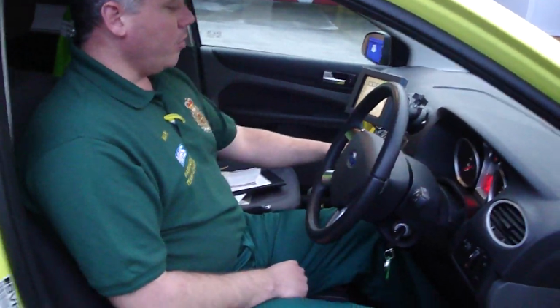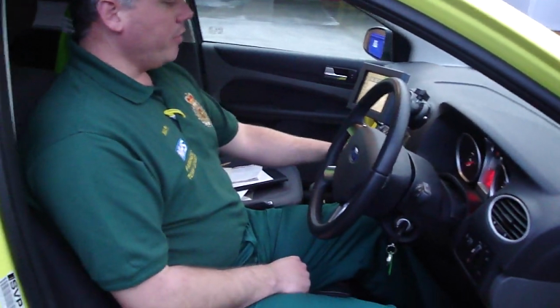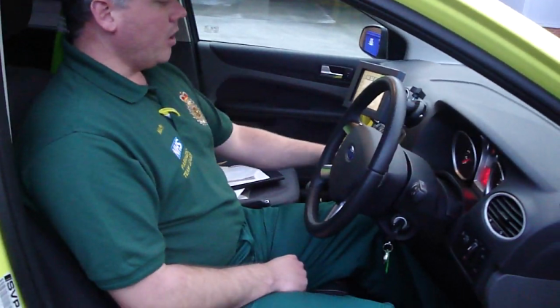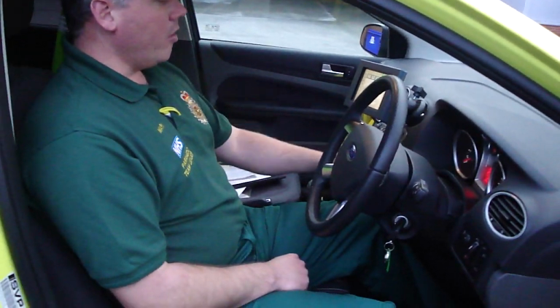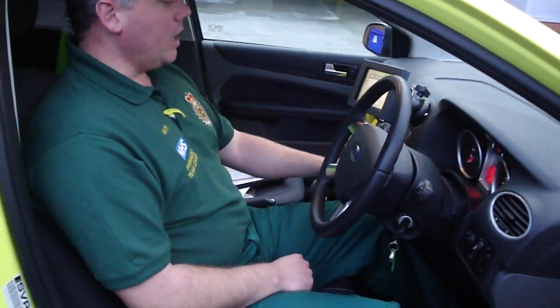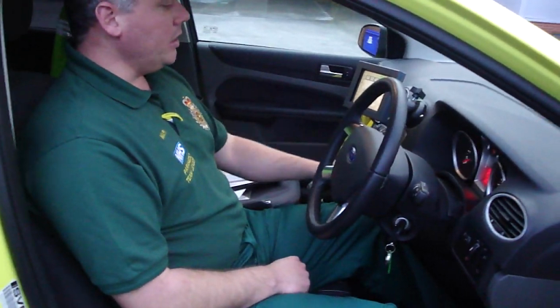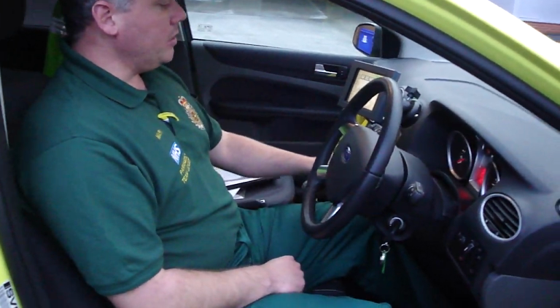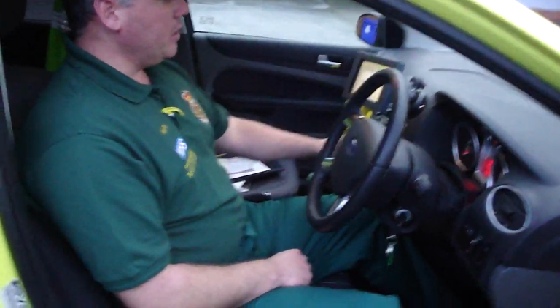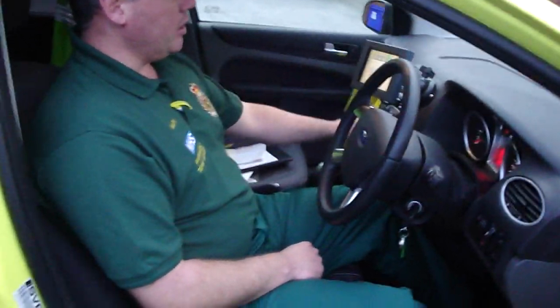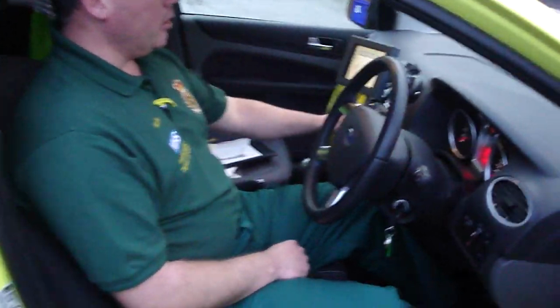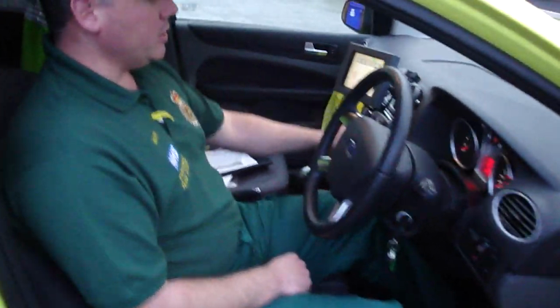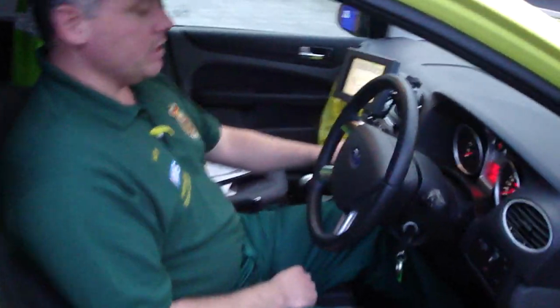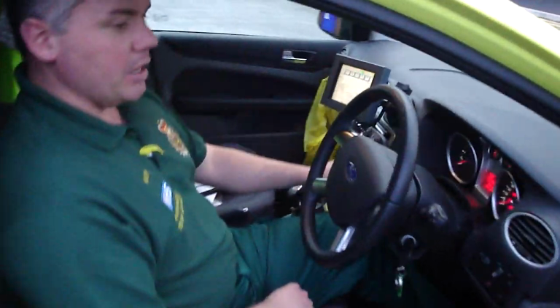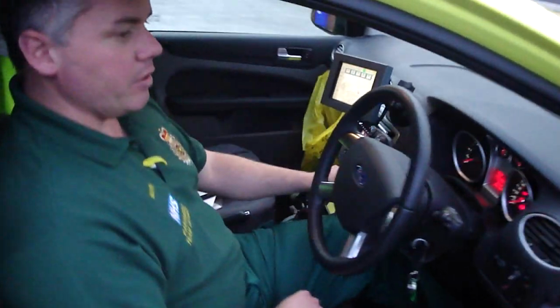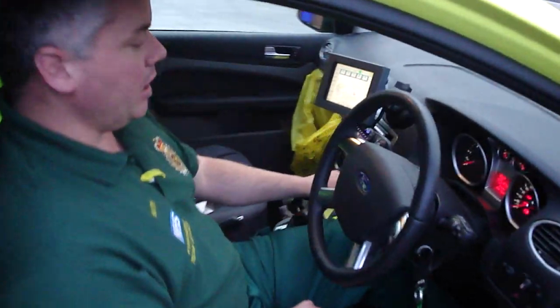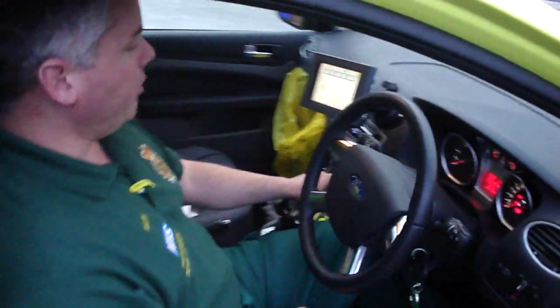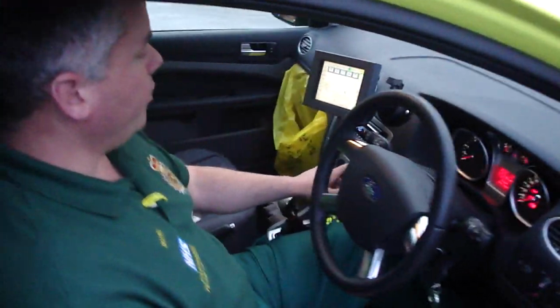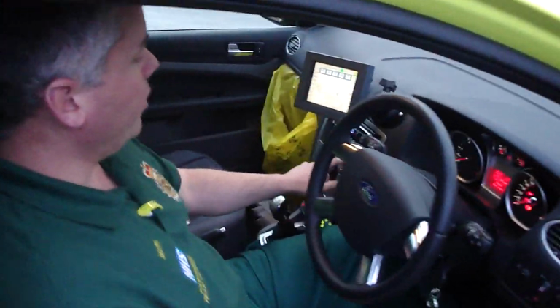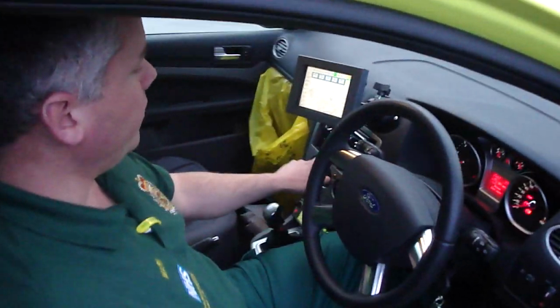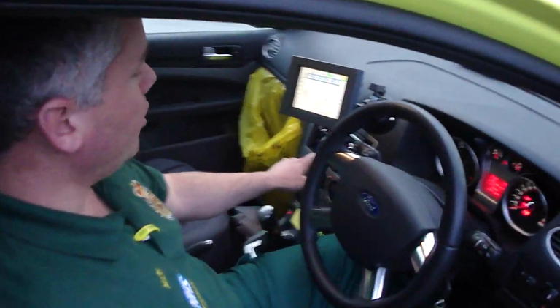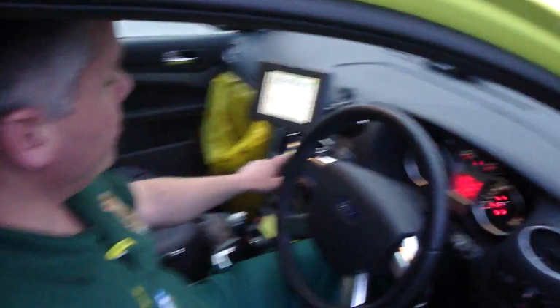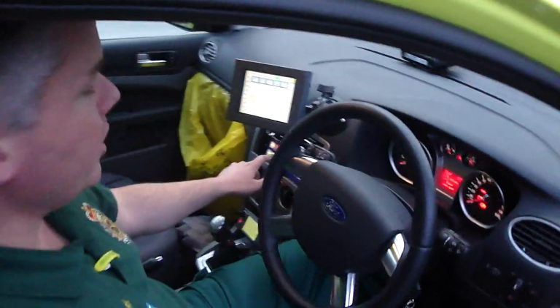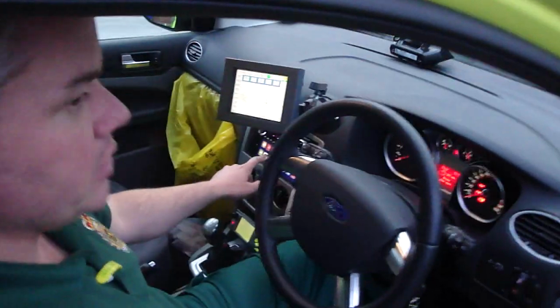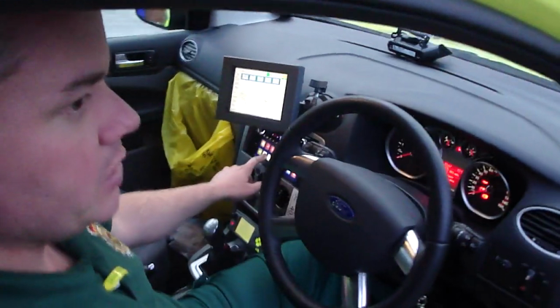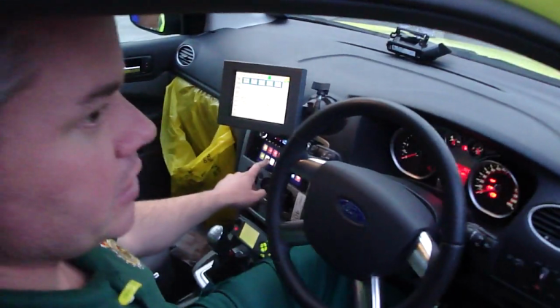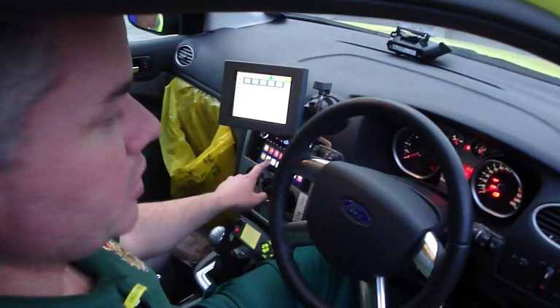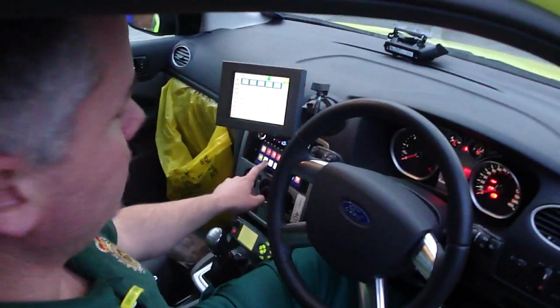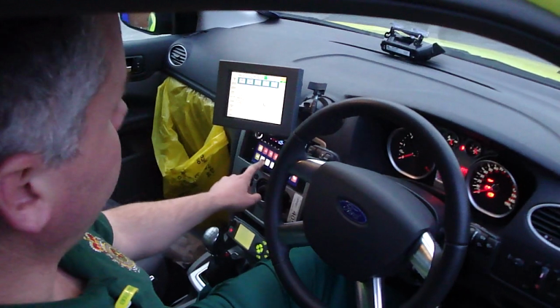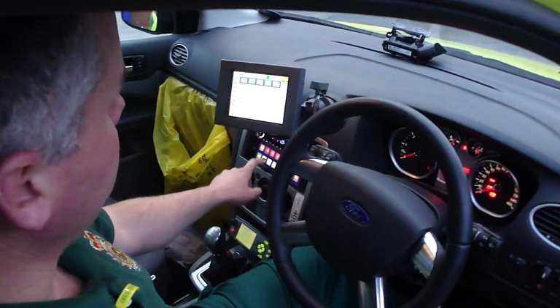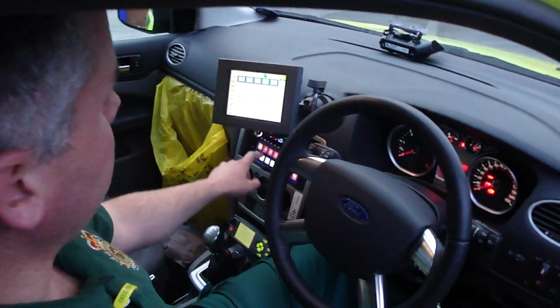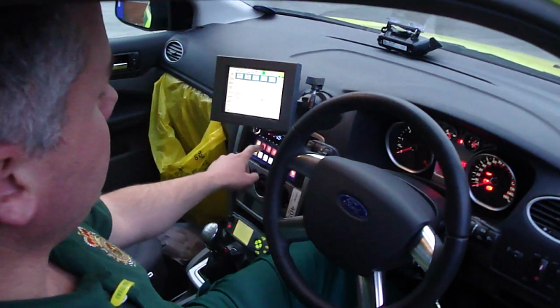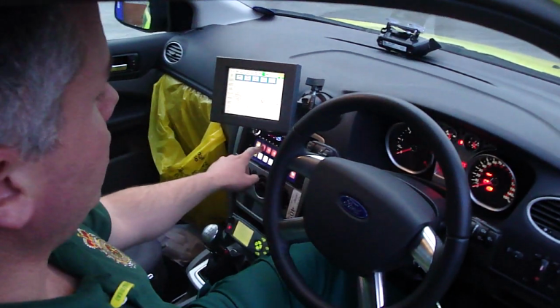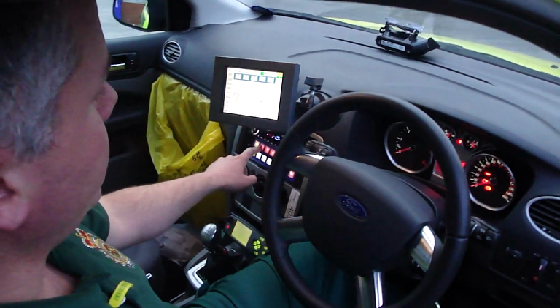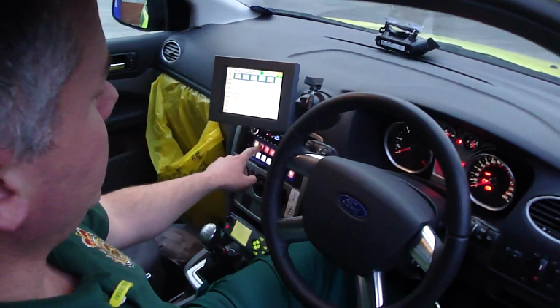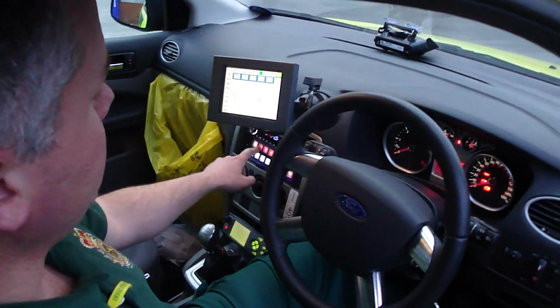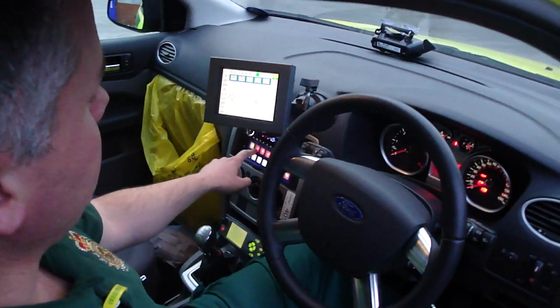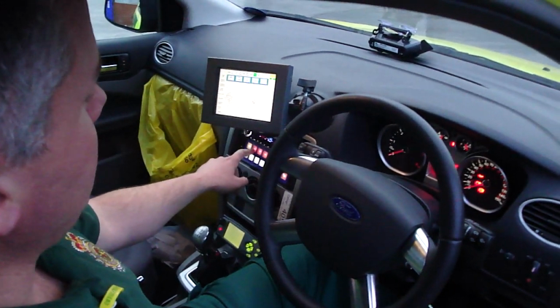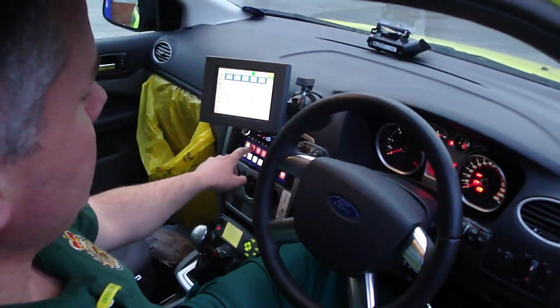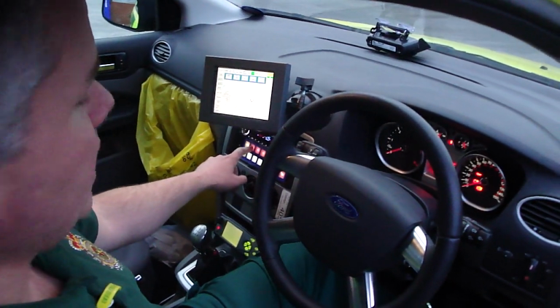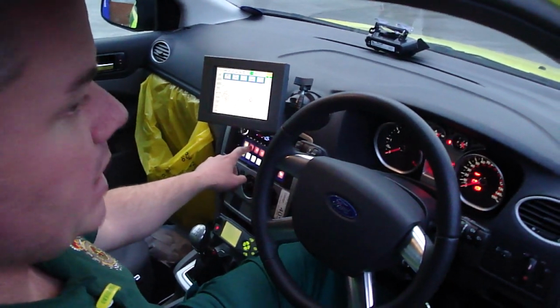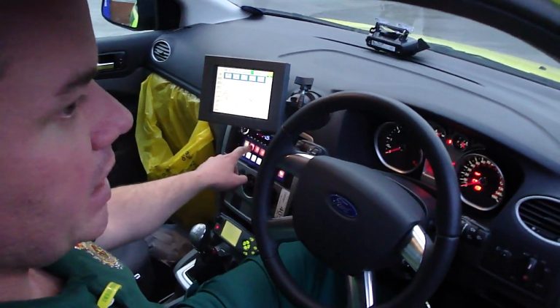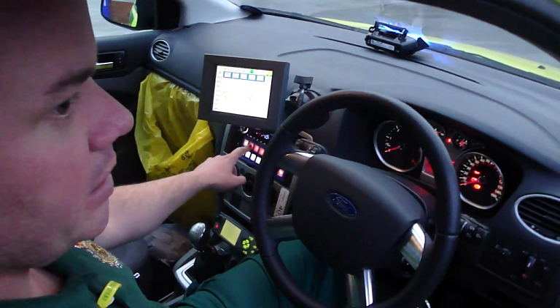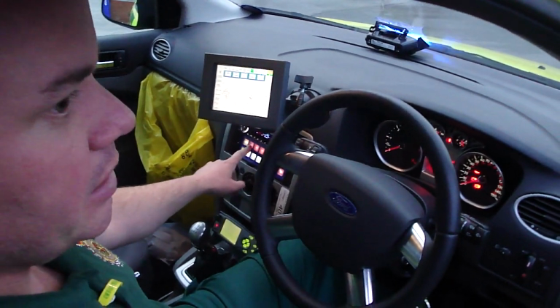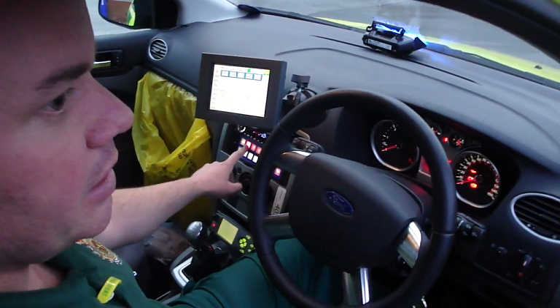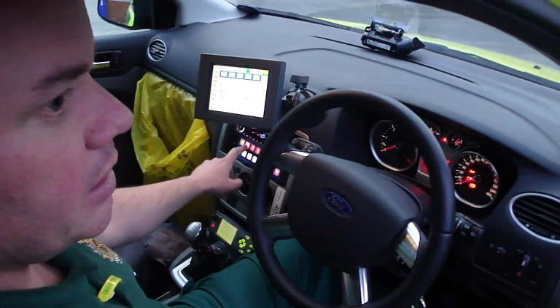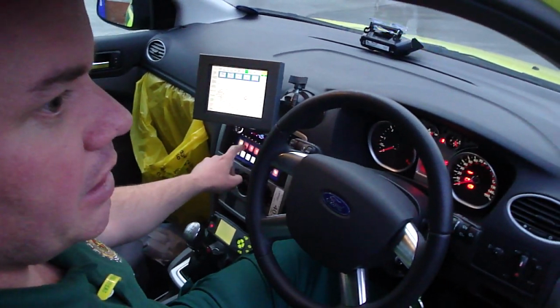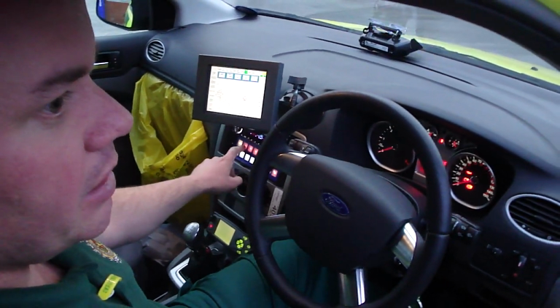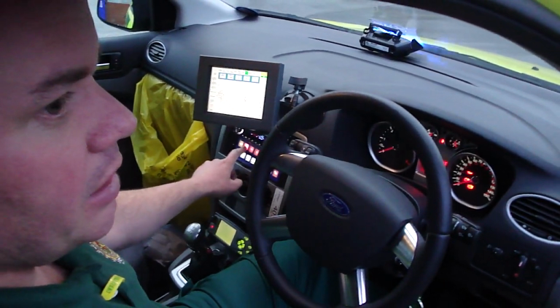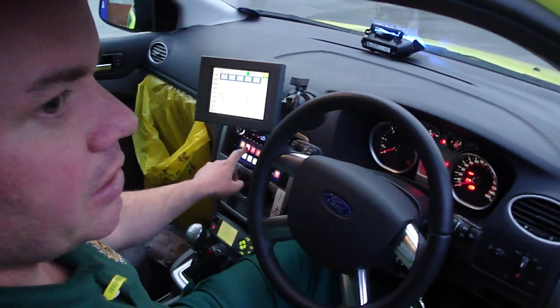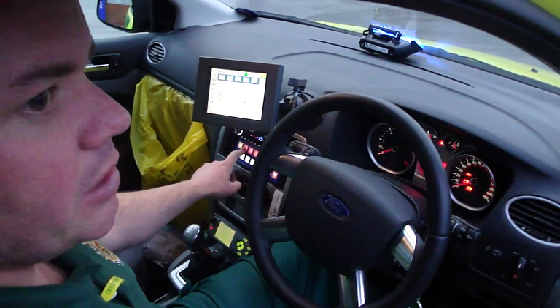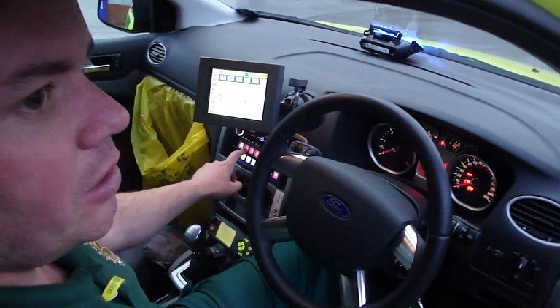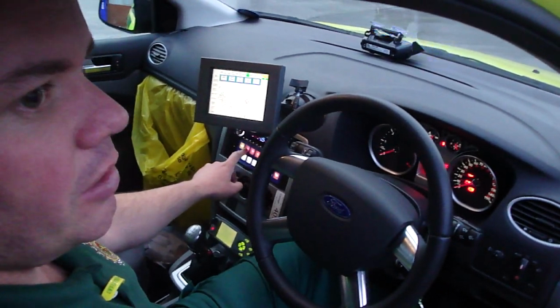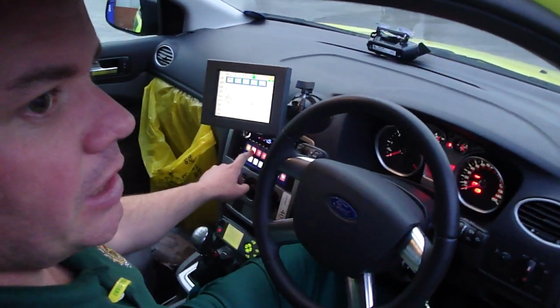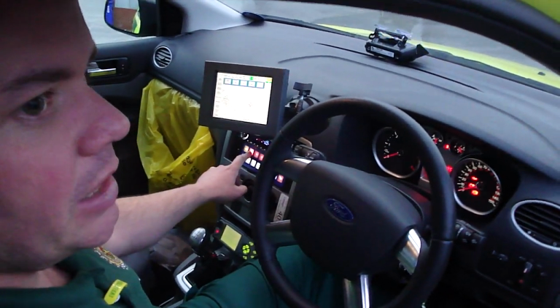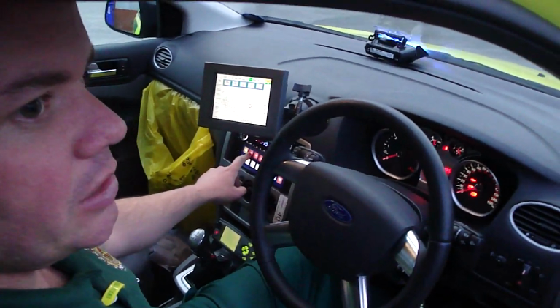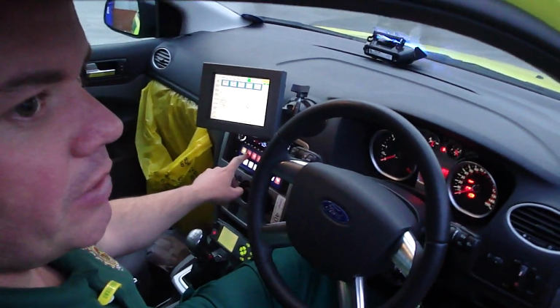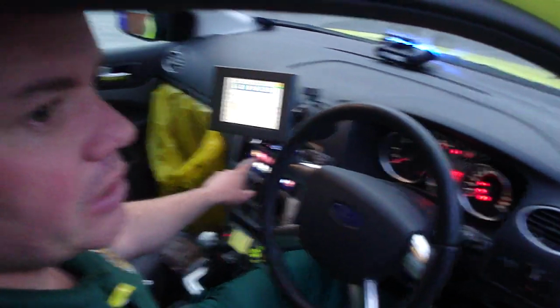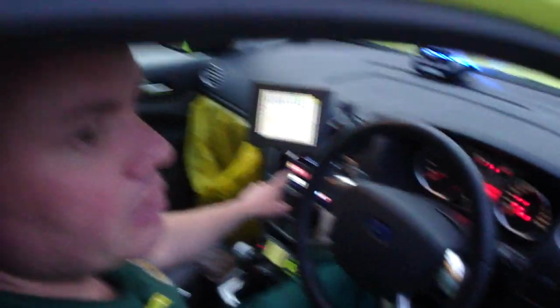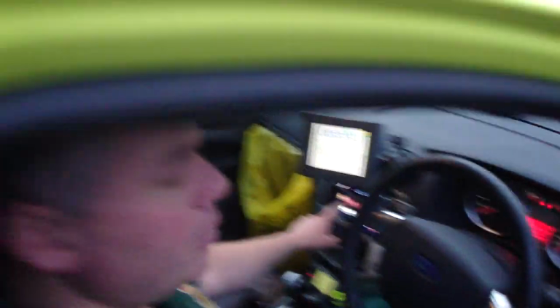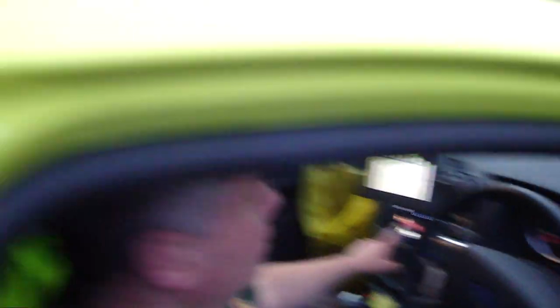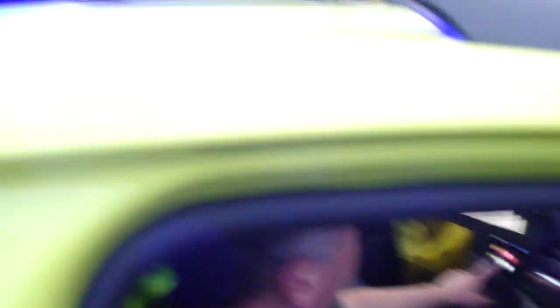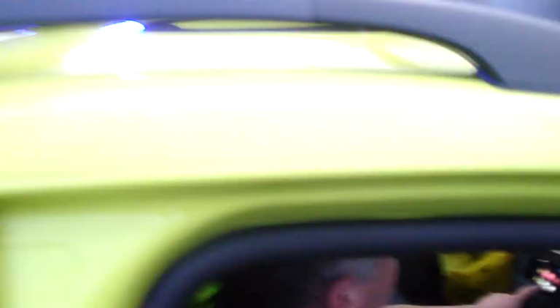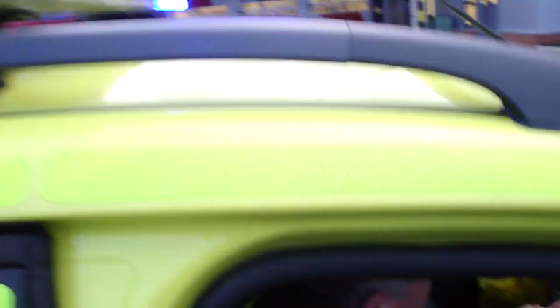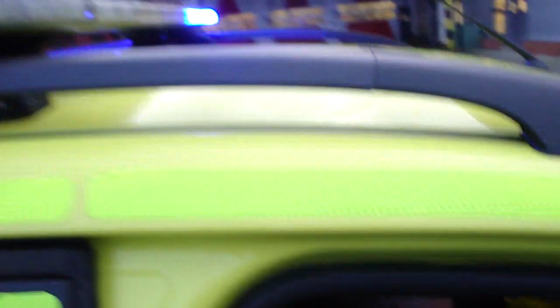We've got our light cluster down here, which is one of our emergency controls. Just a single operation — 999 — and that'll start all the lights flashing all over the car.